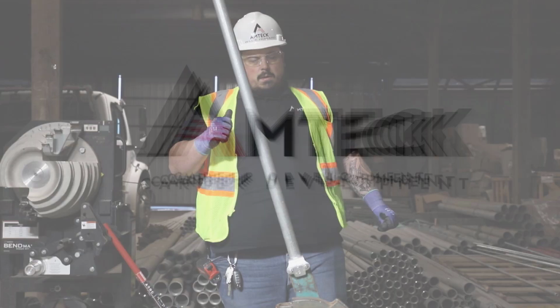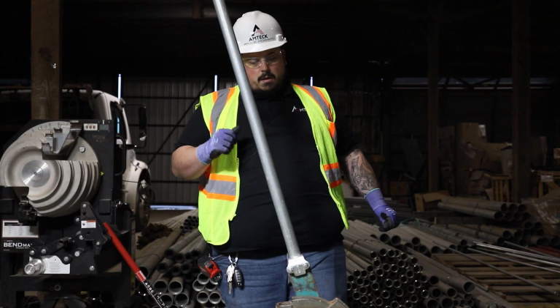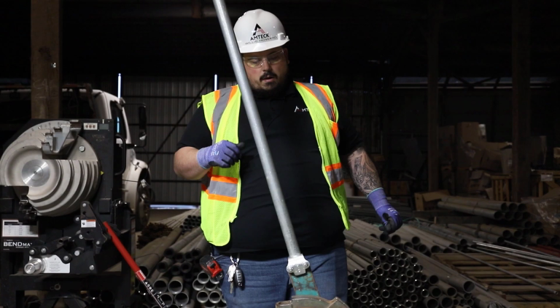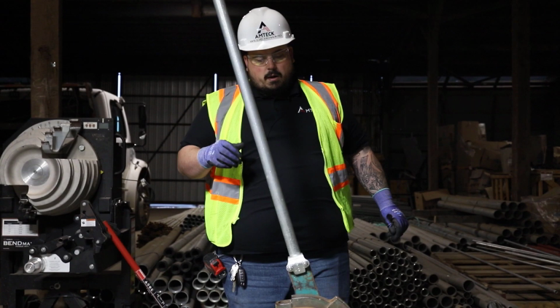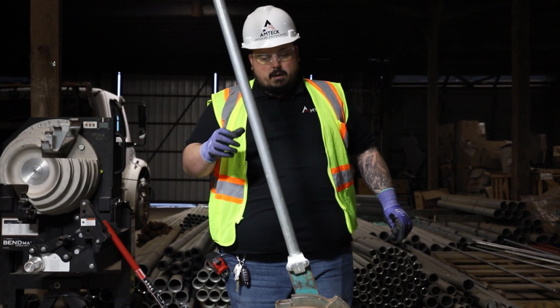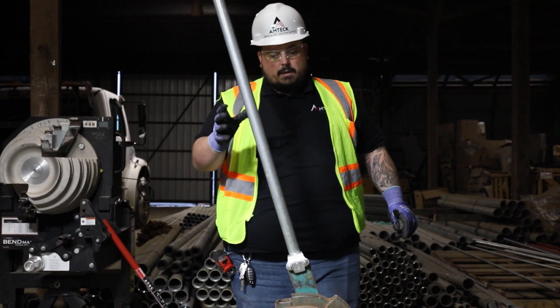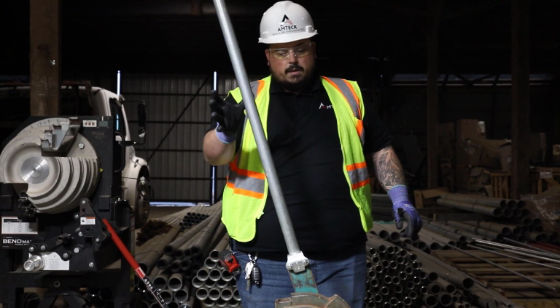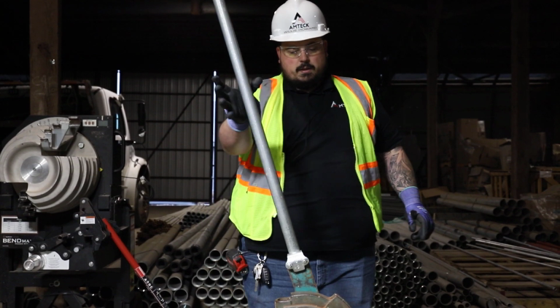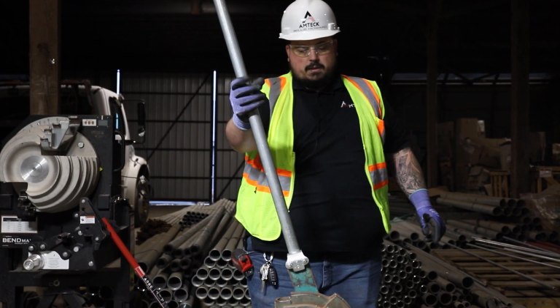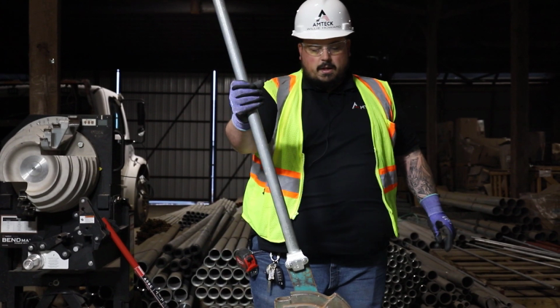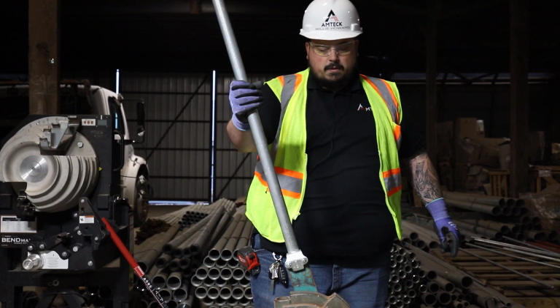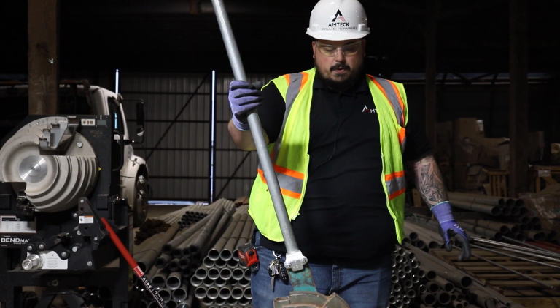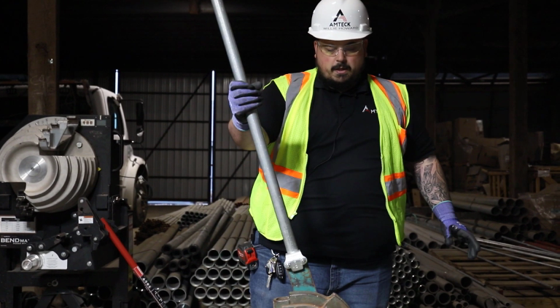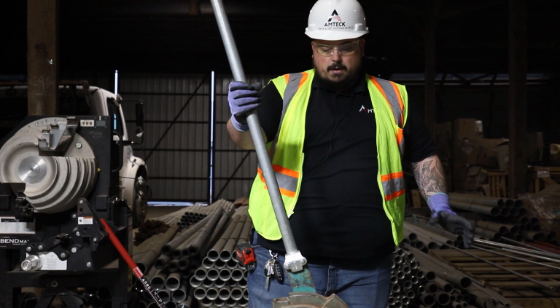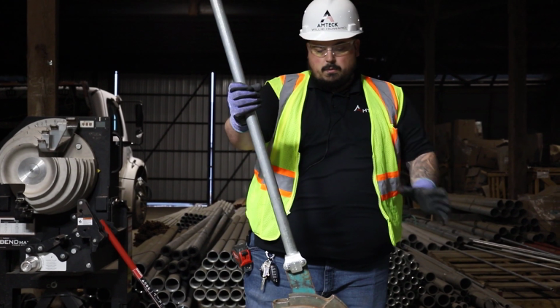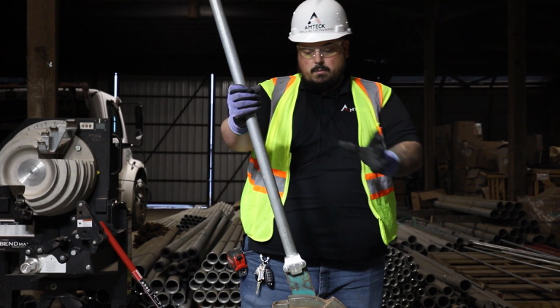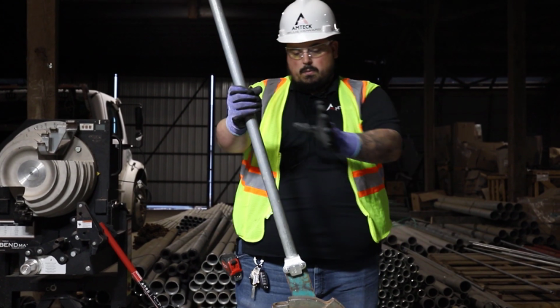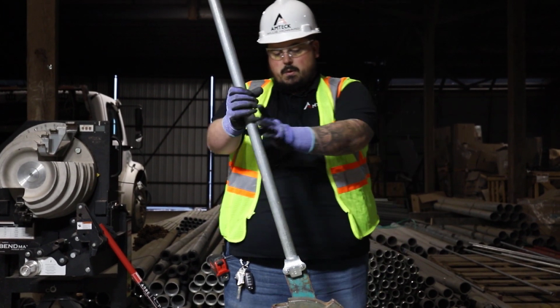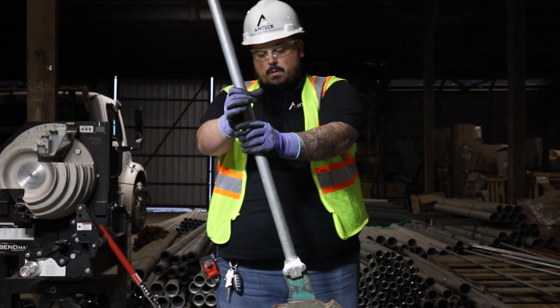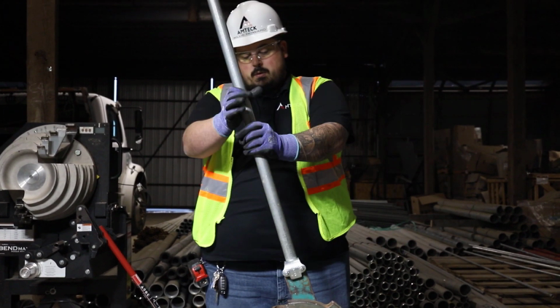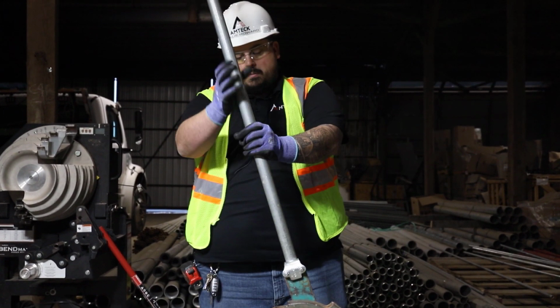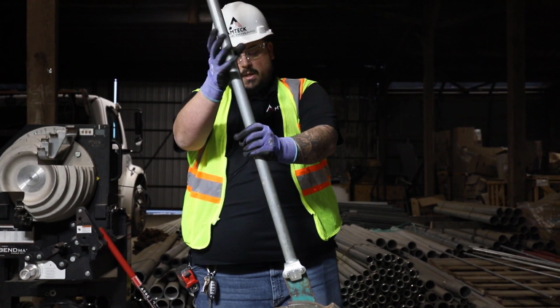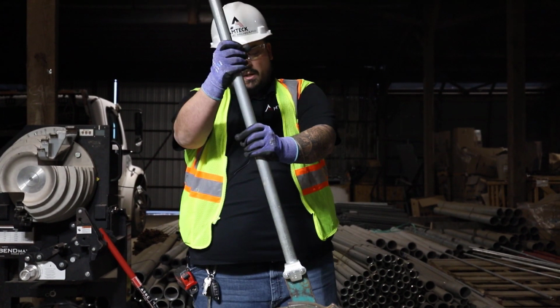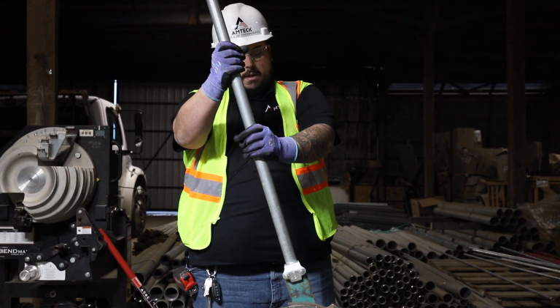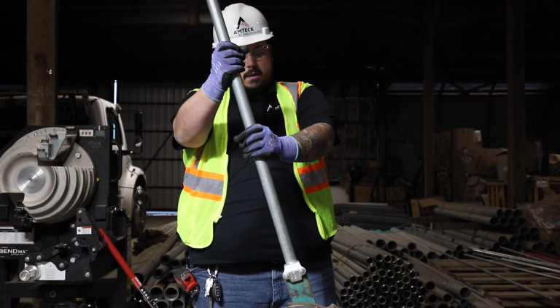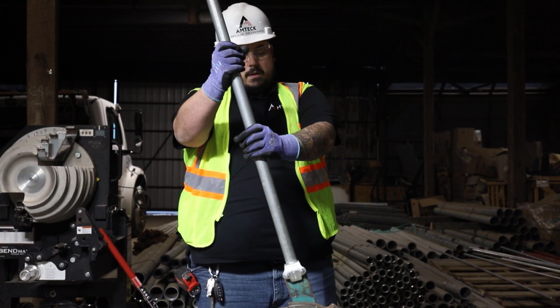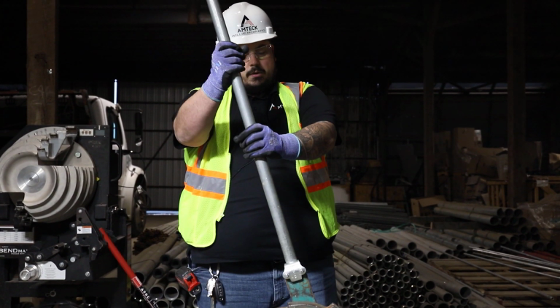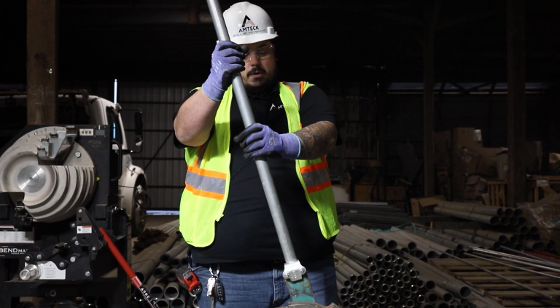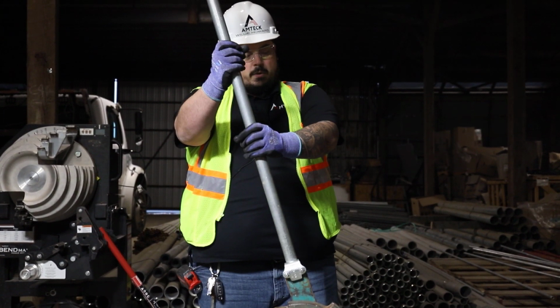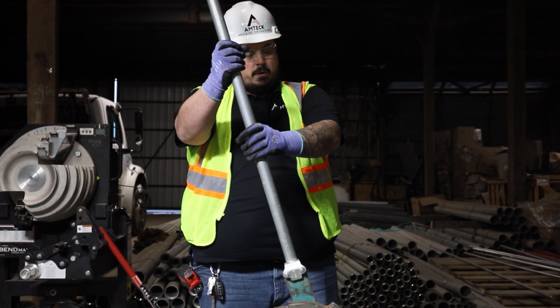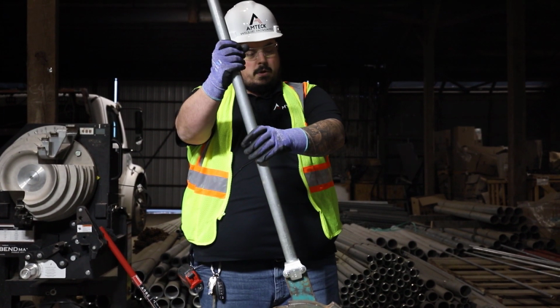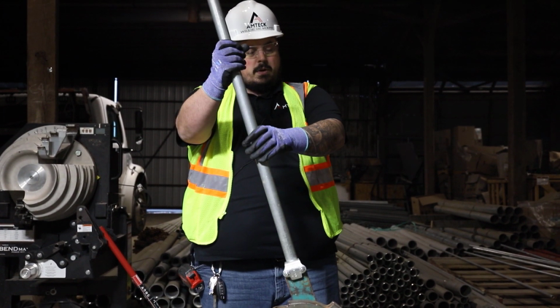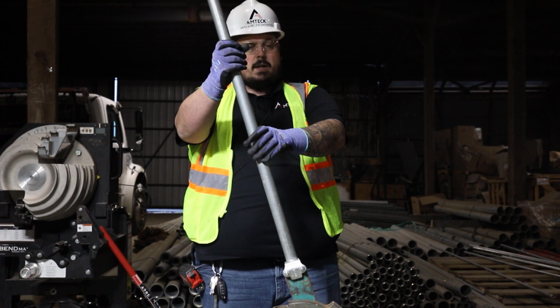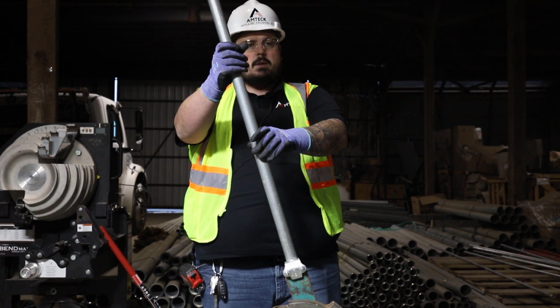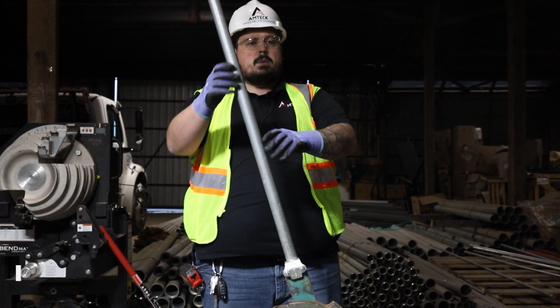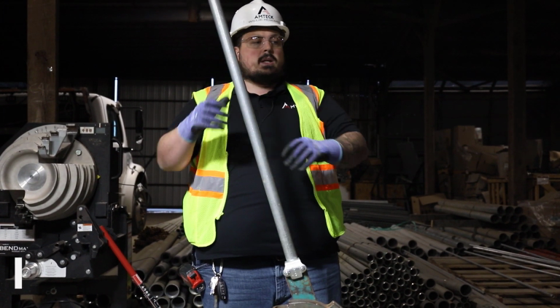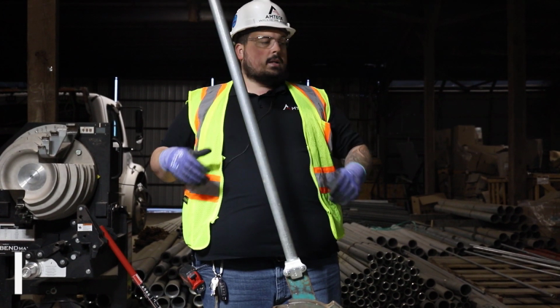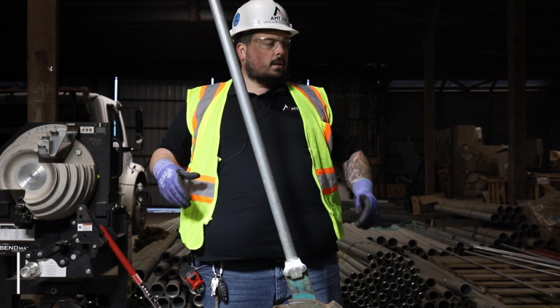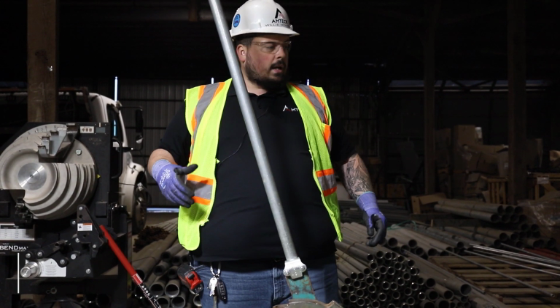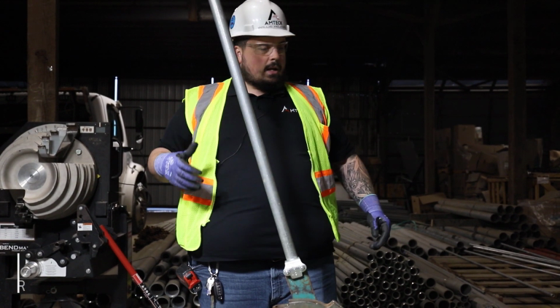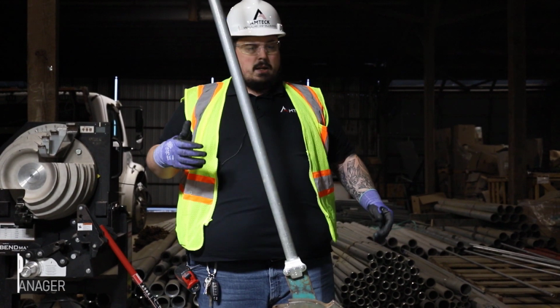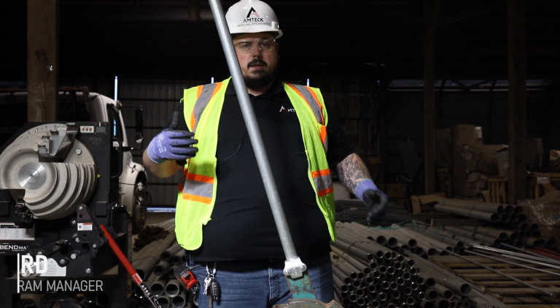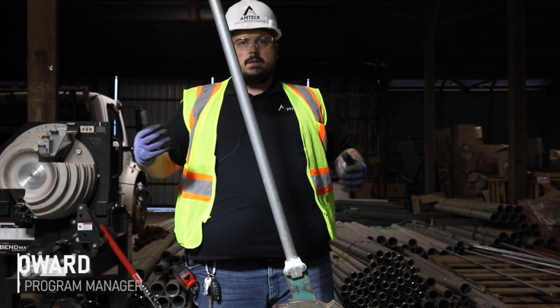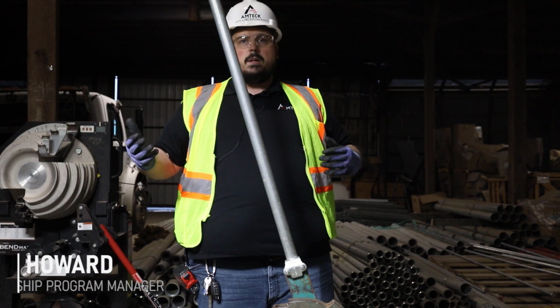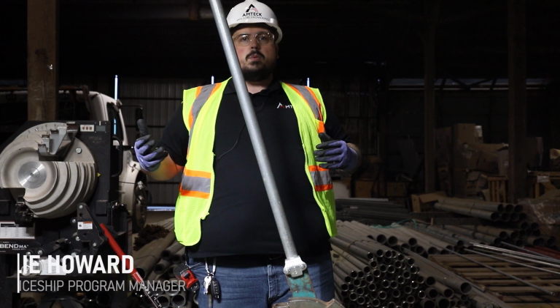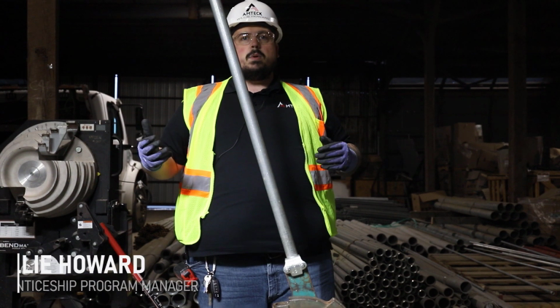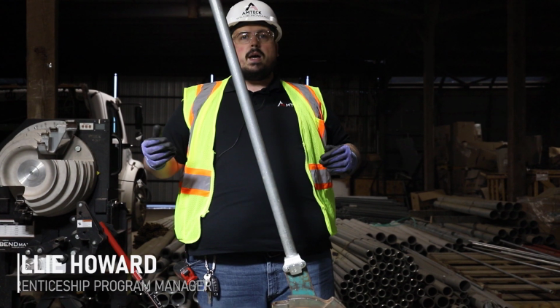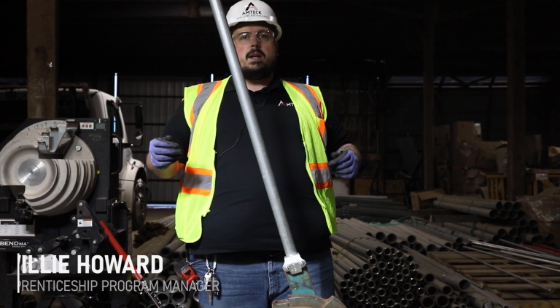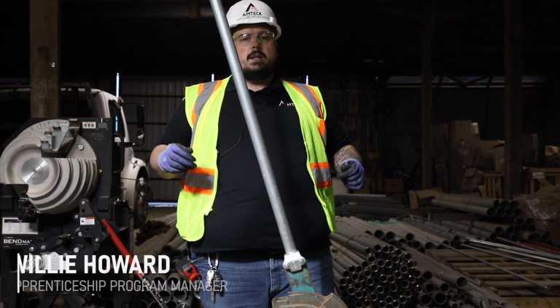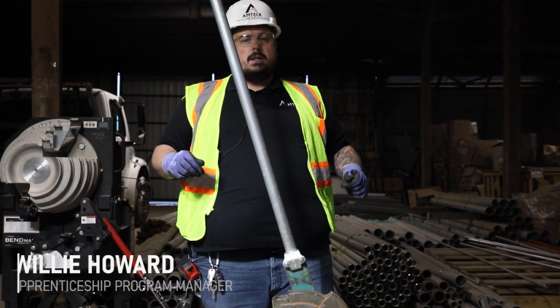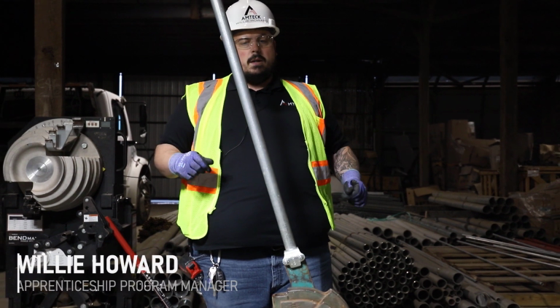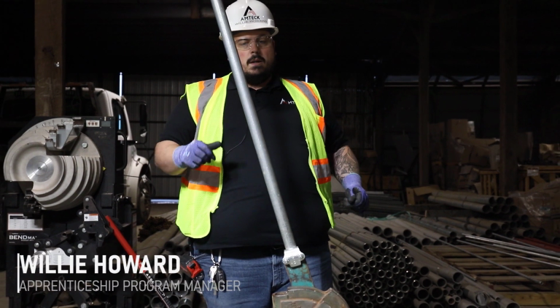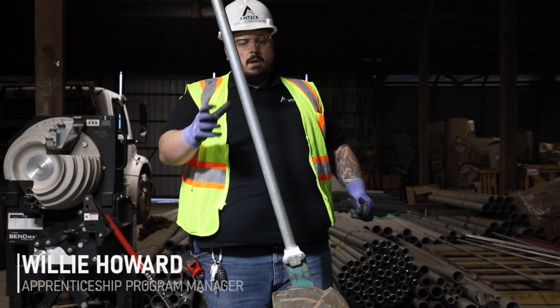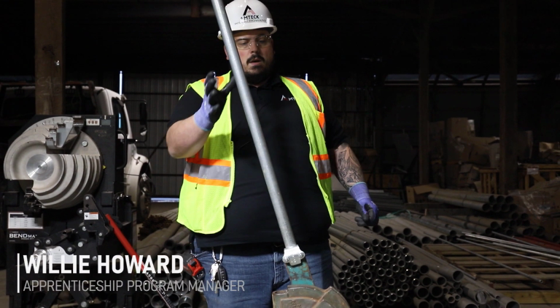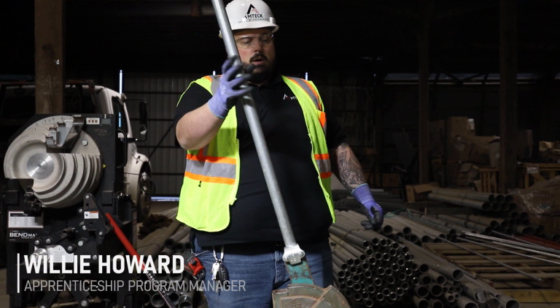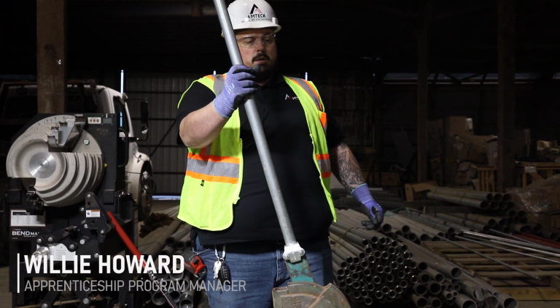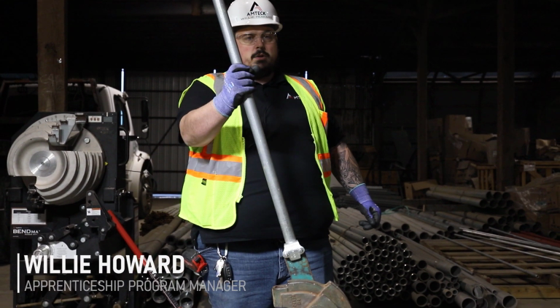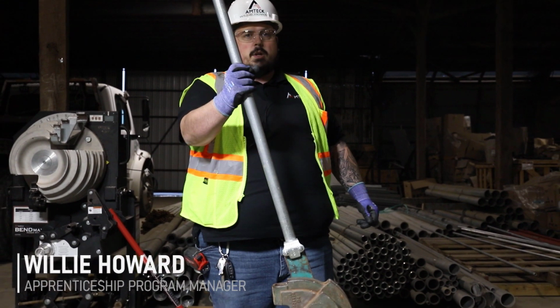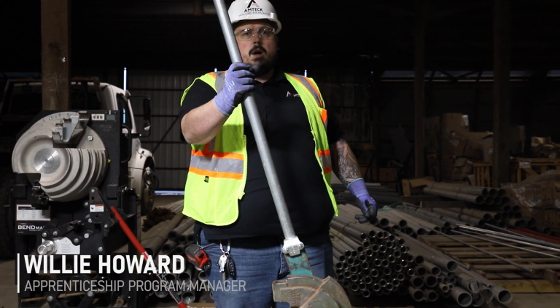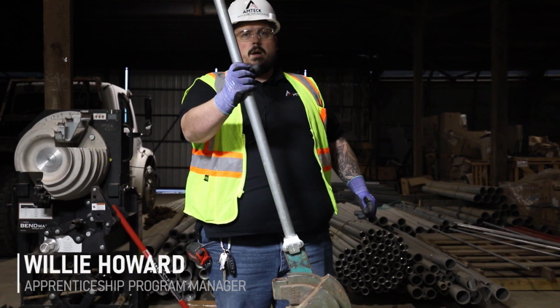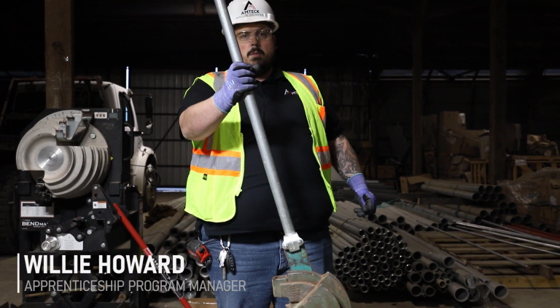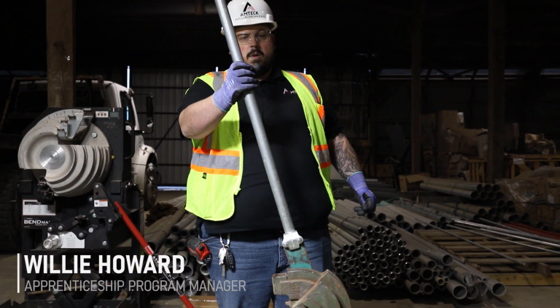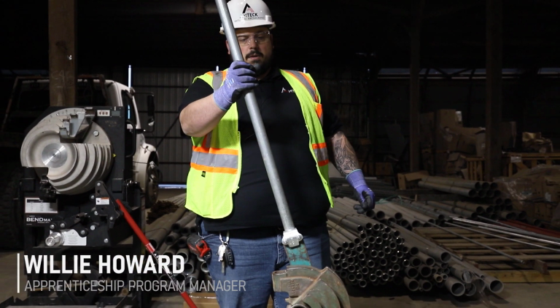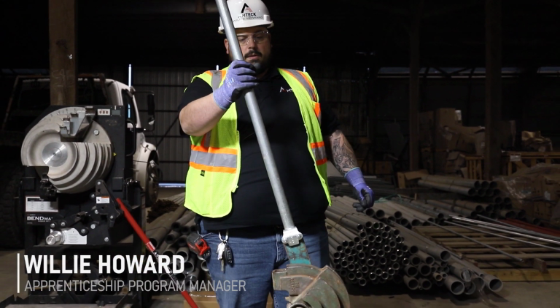In this next video we're going to be showing y'all how to bend a simple 90 on a Chicago bender.